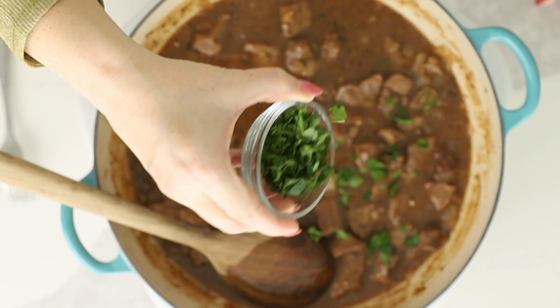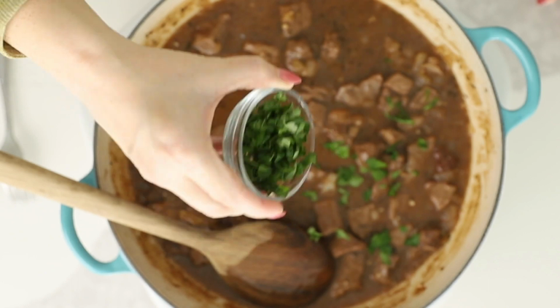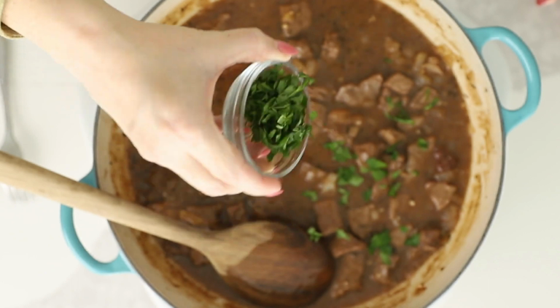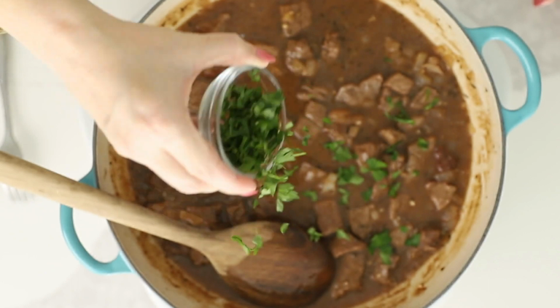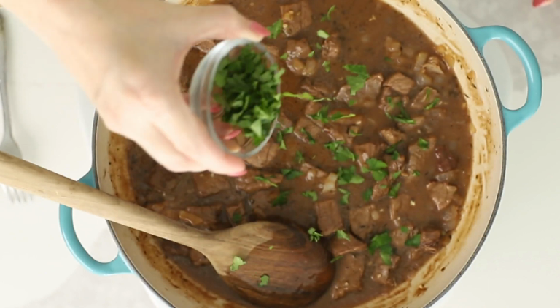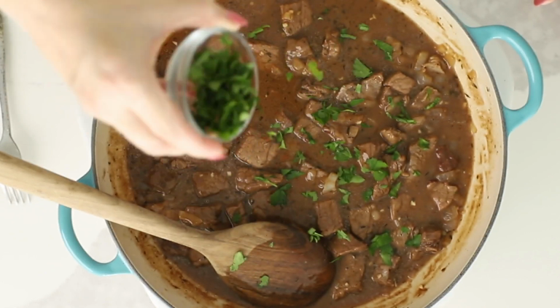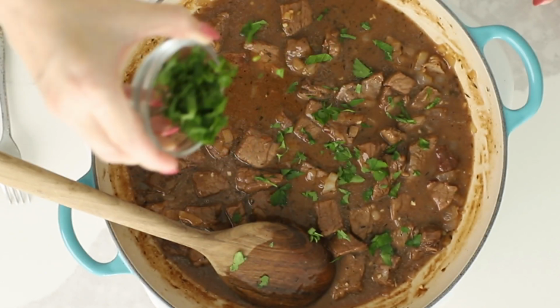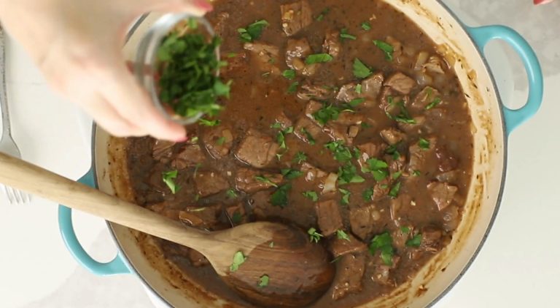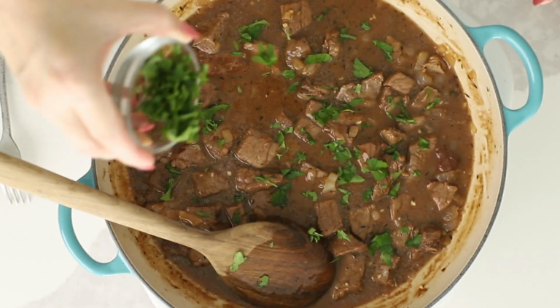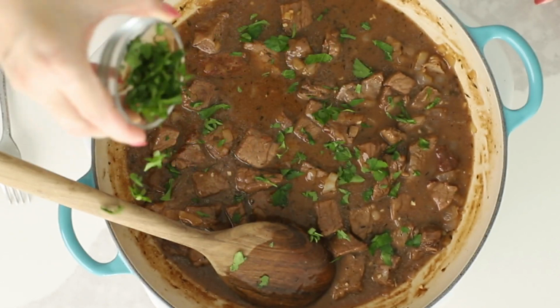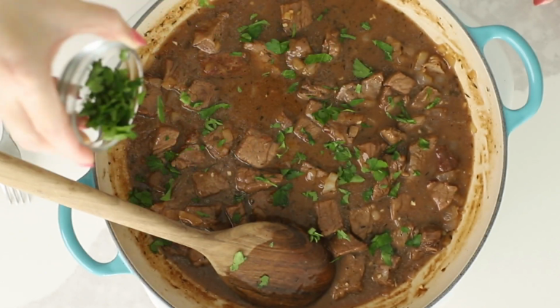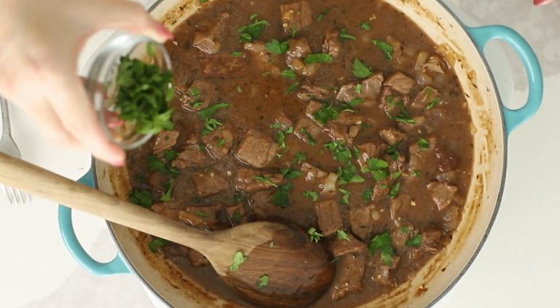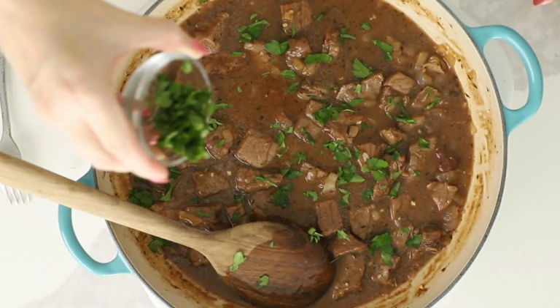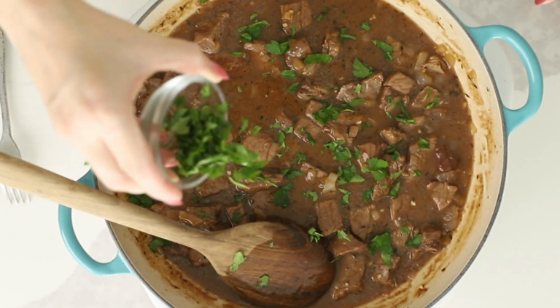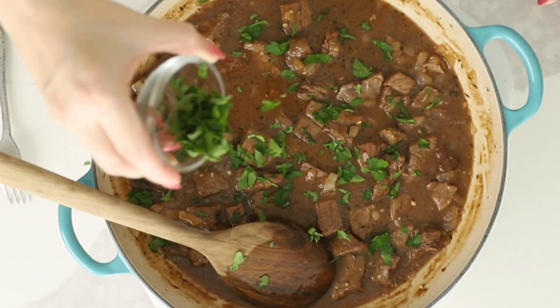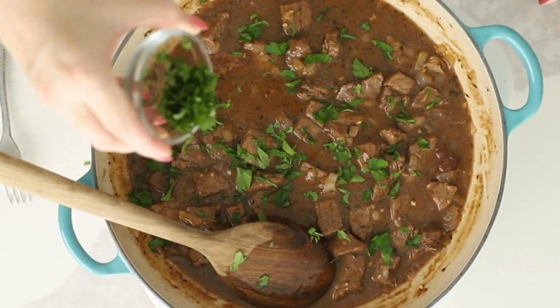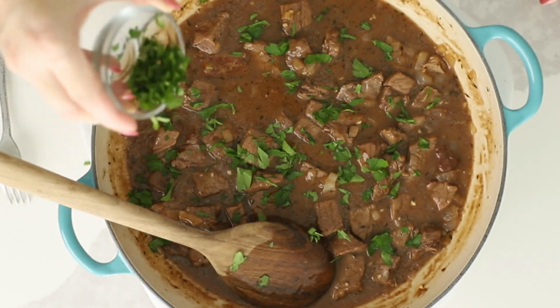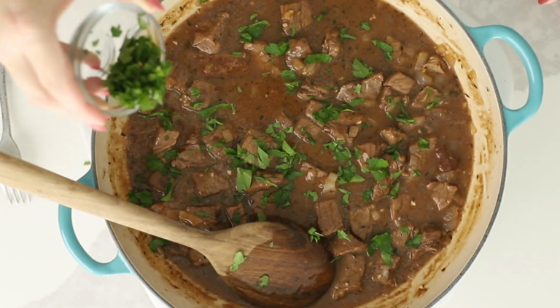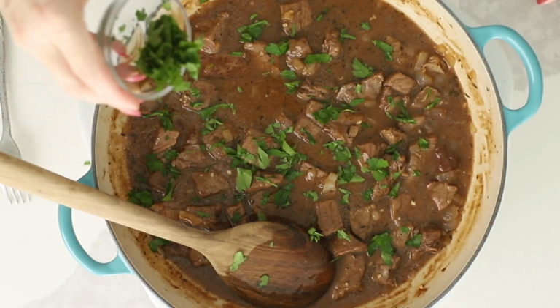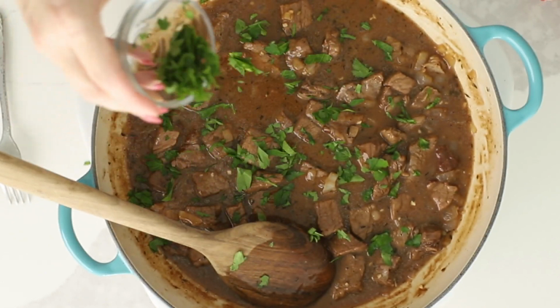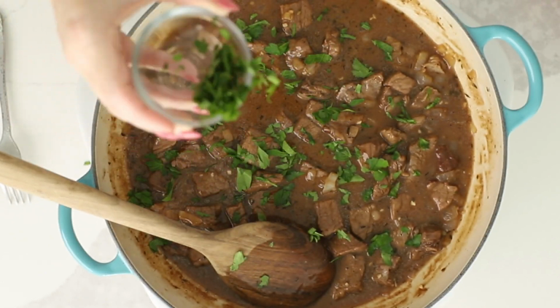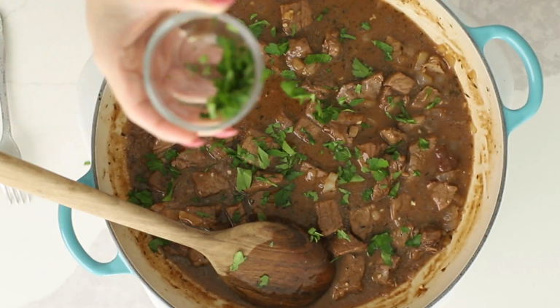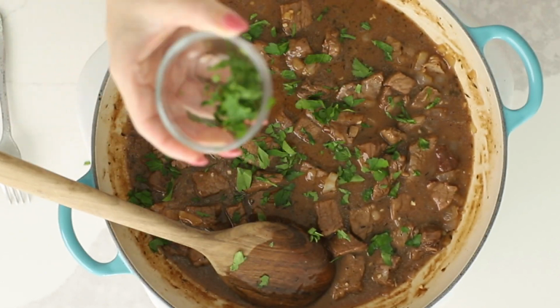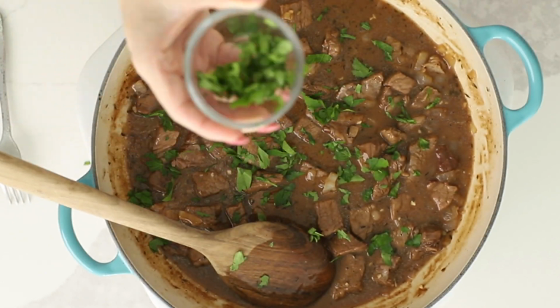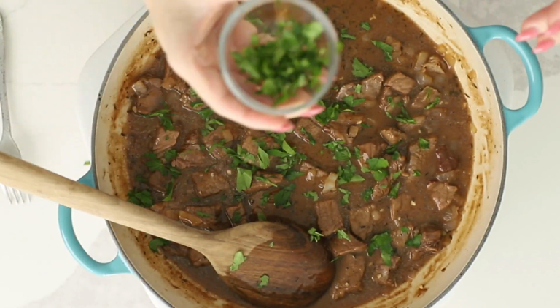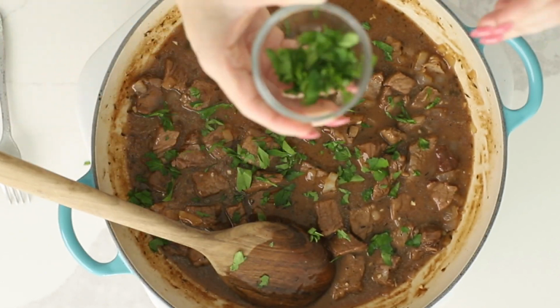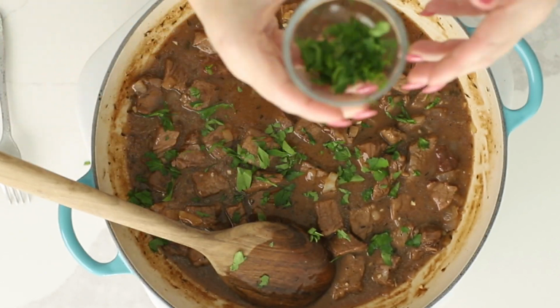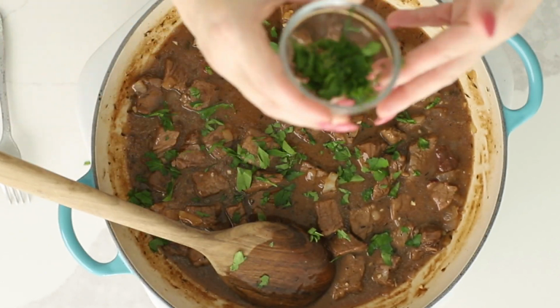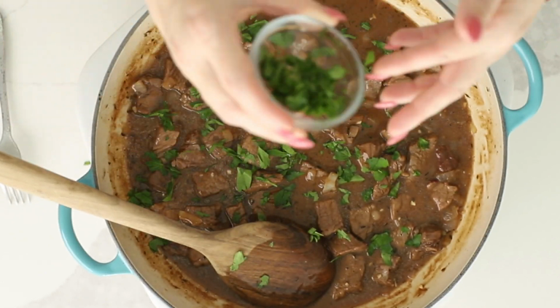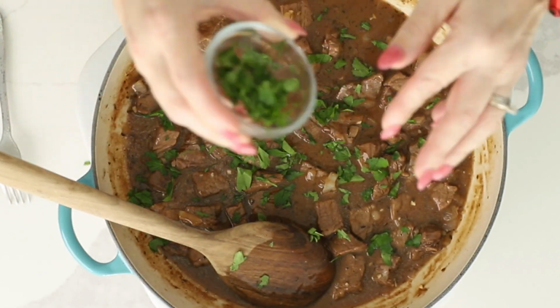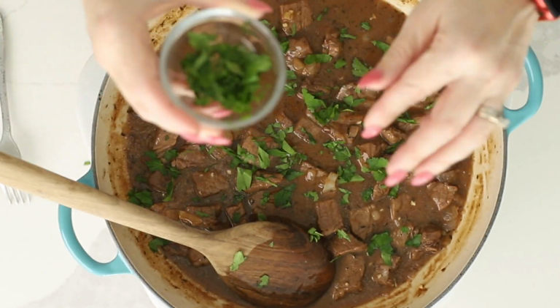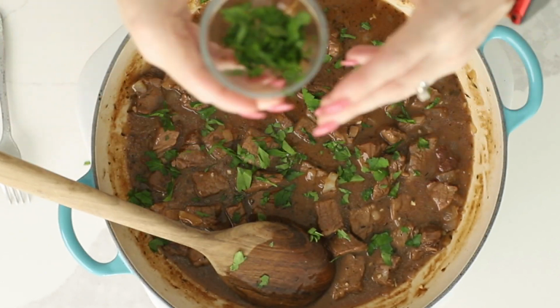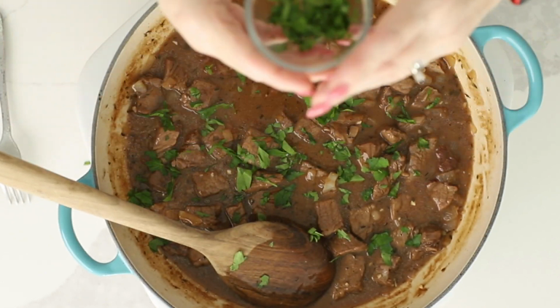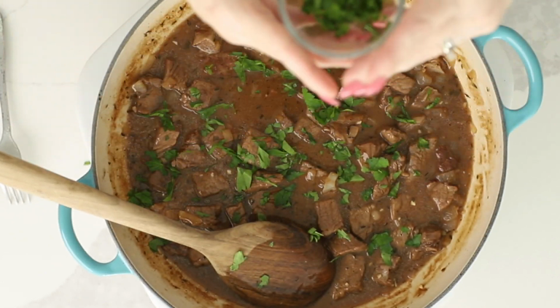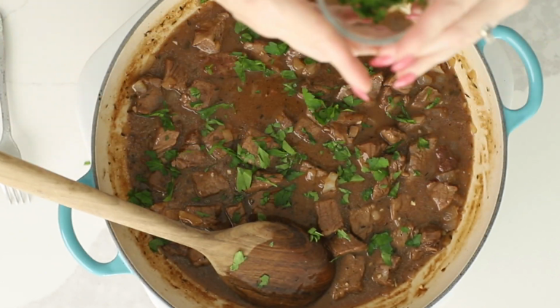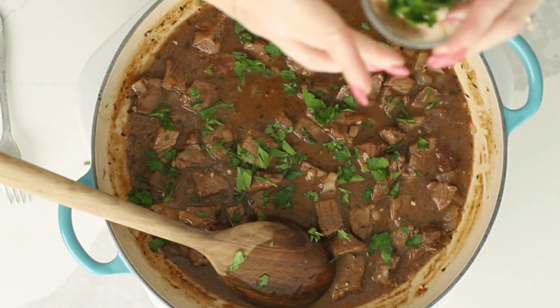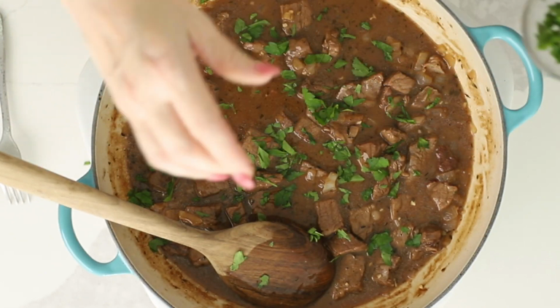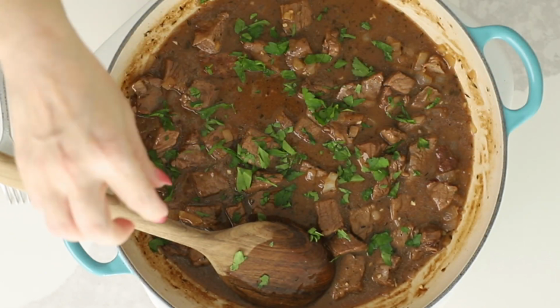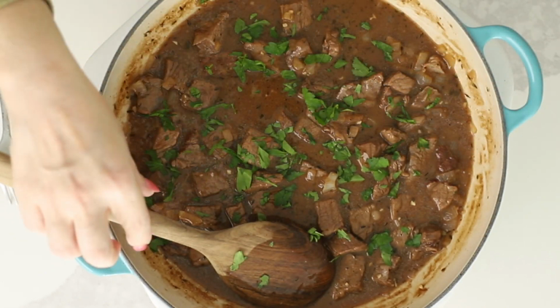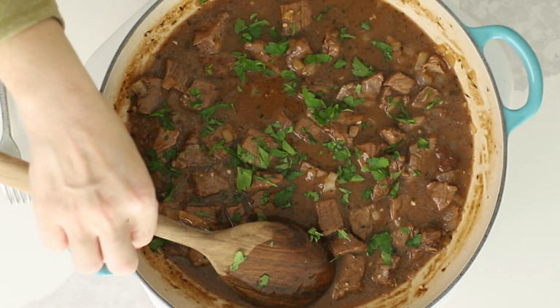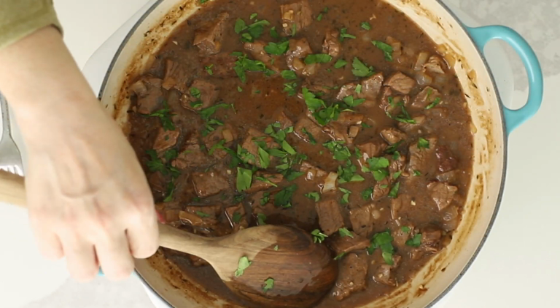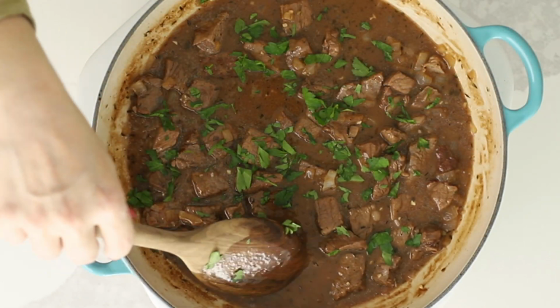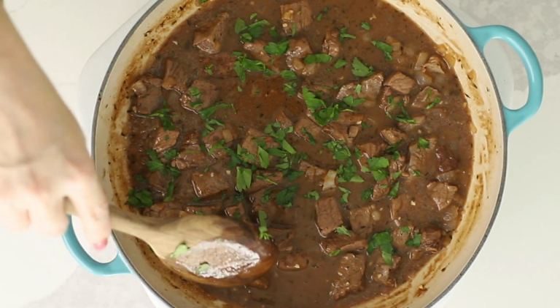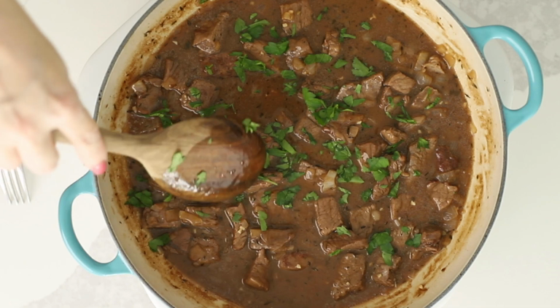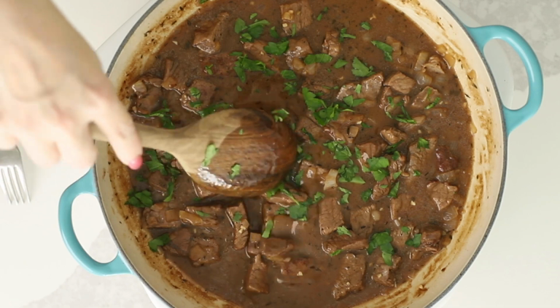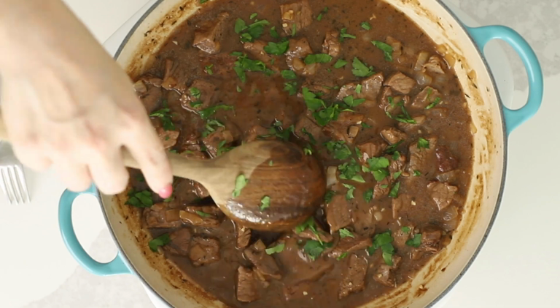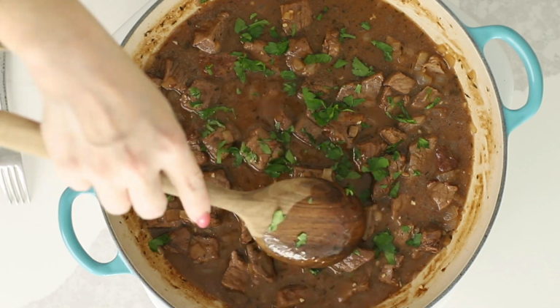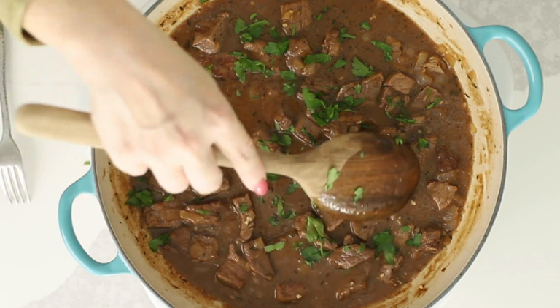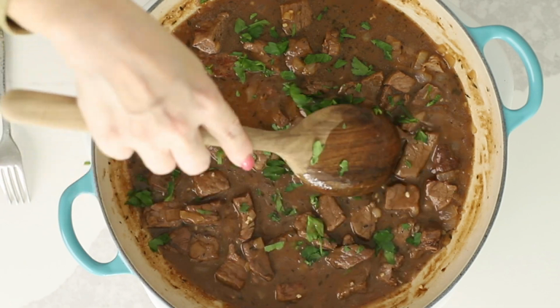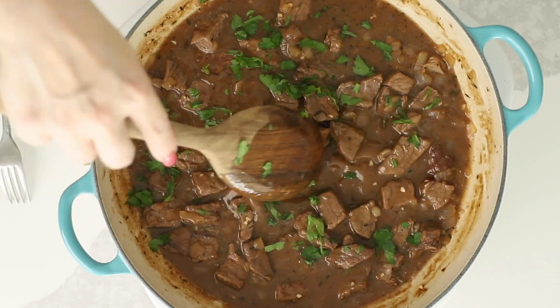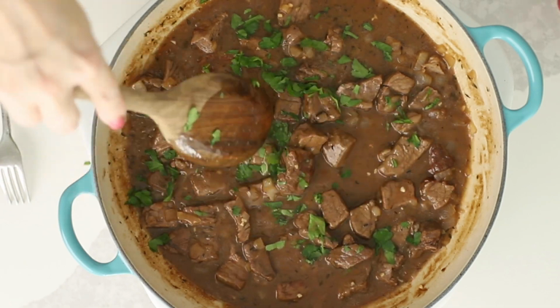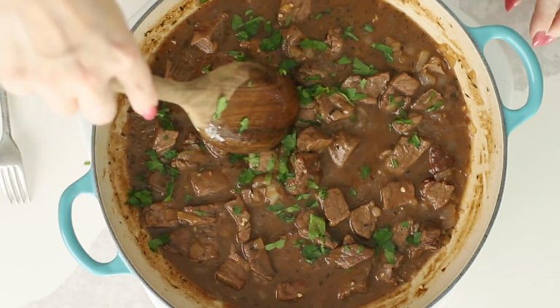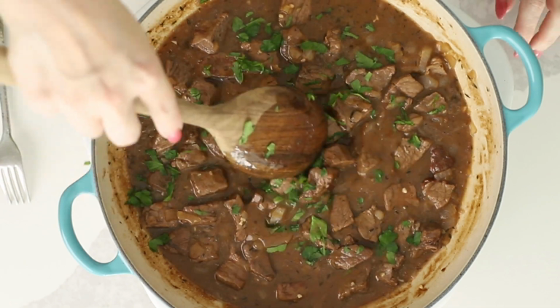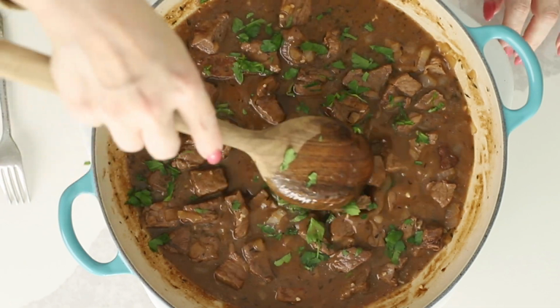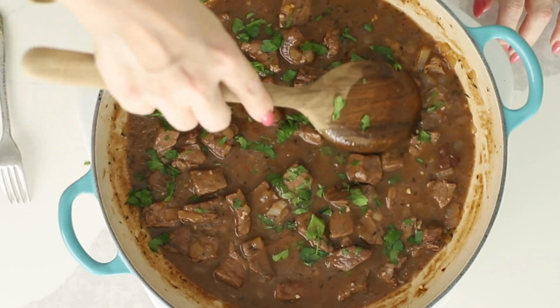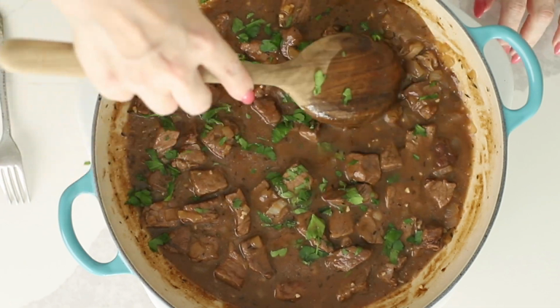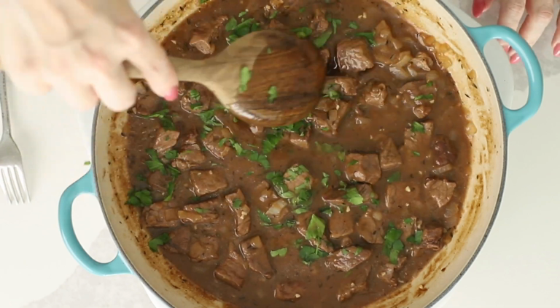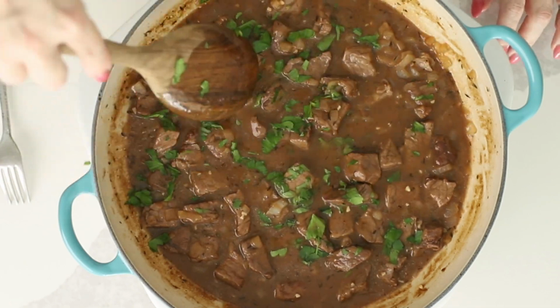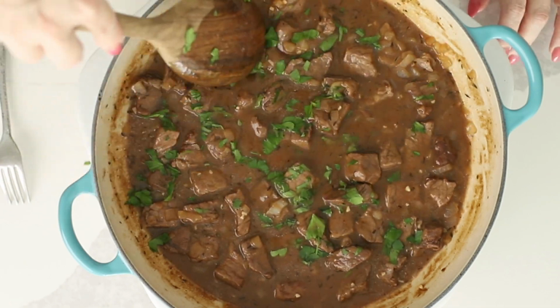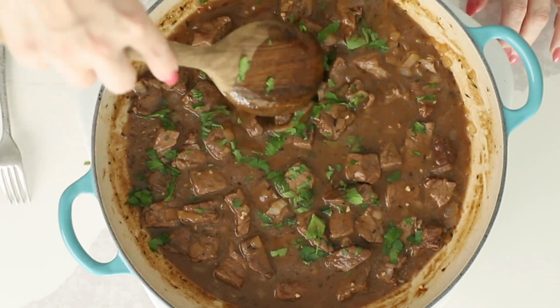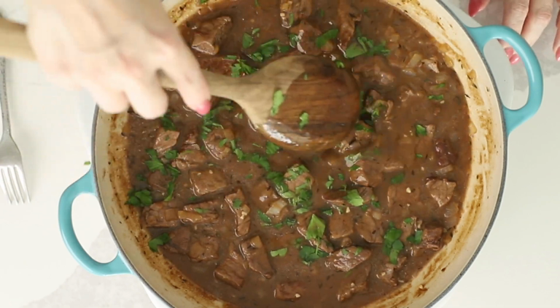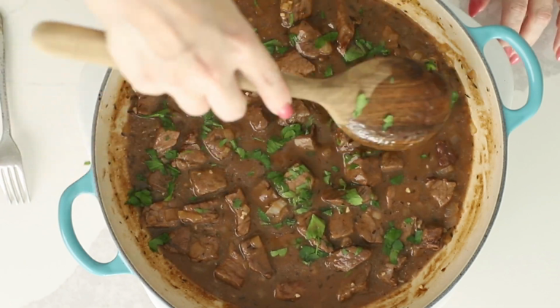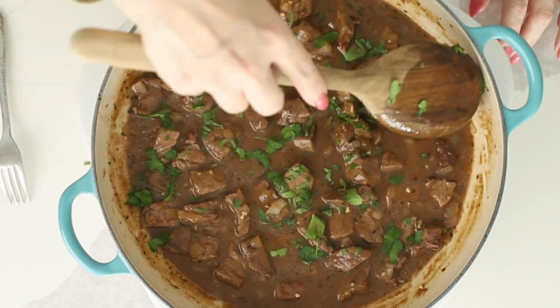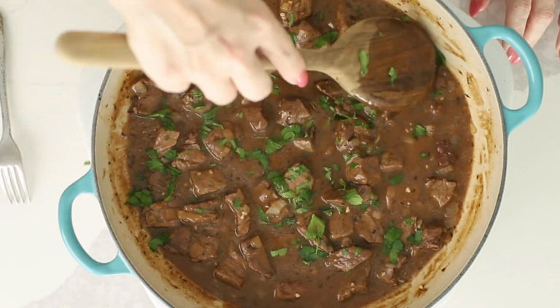Hey there, I'm Jennifer Banz, and today on Low Carb with Jennifer, I'm going to show you how to make this keto beef tips and gravy recipe.